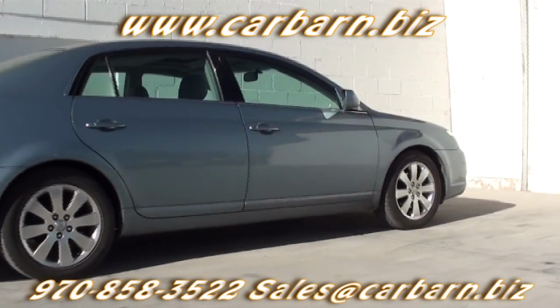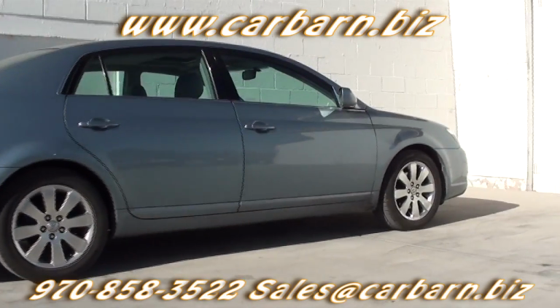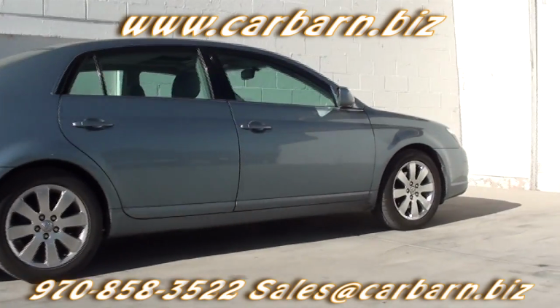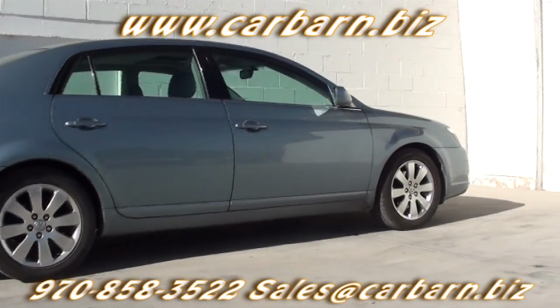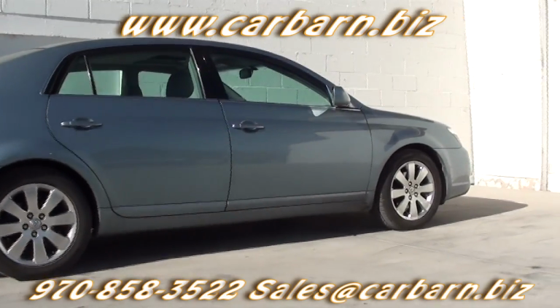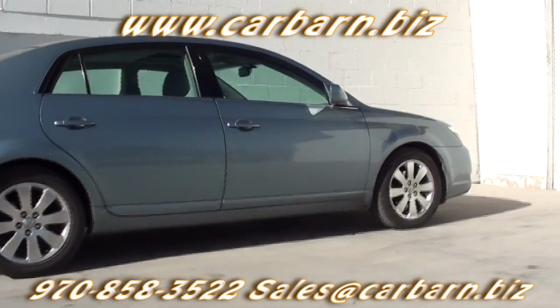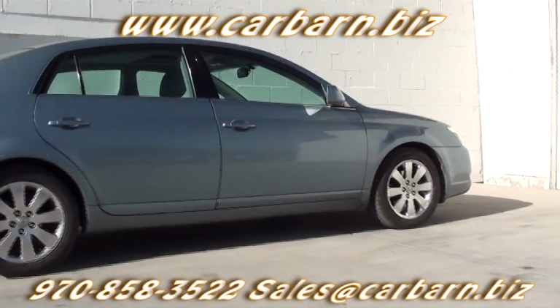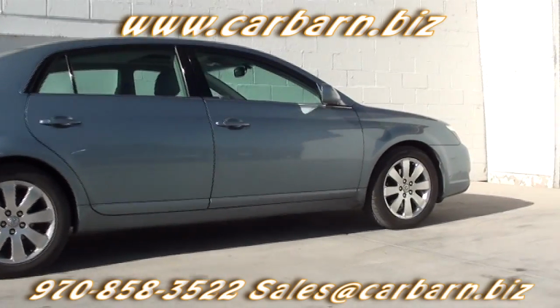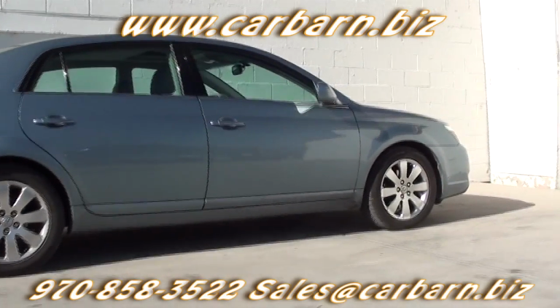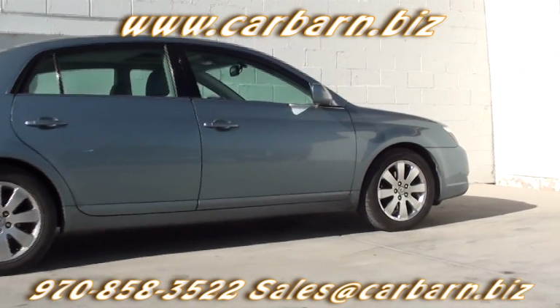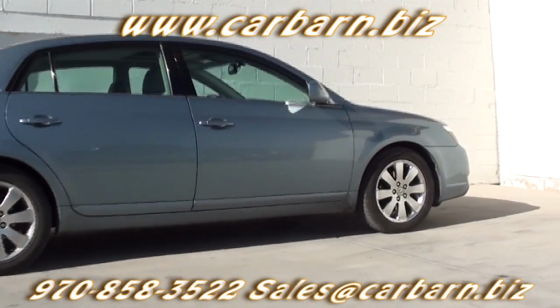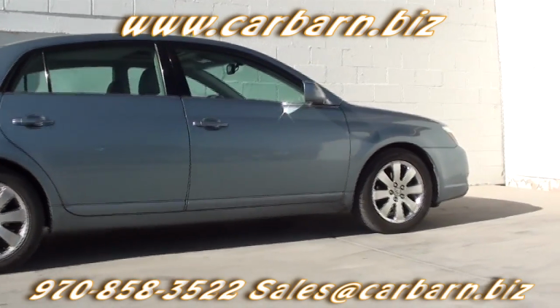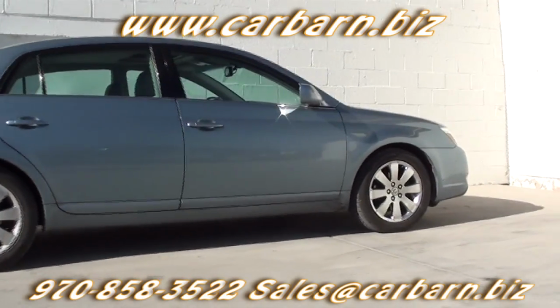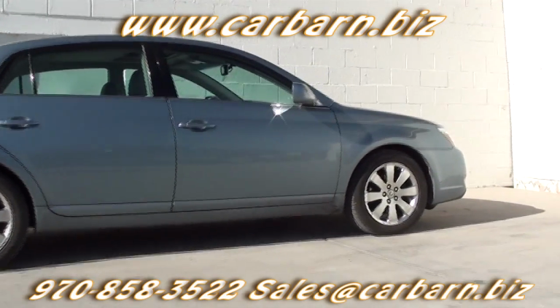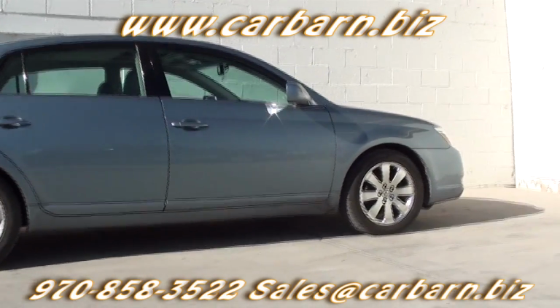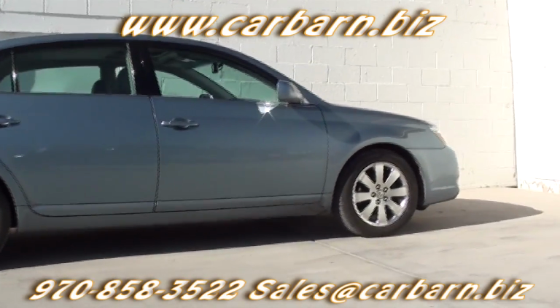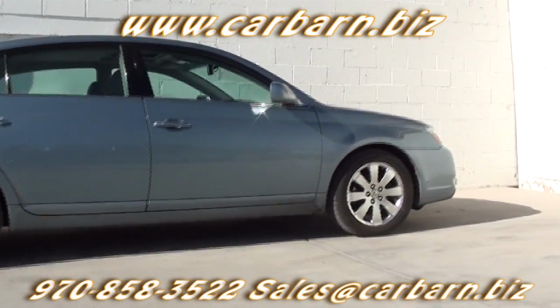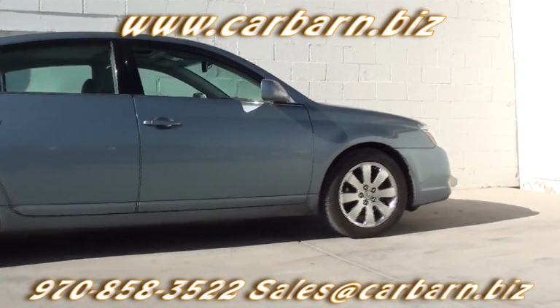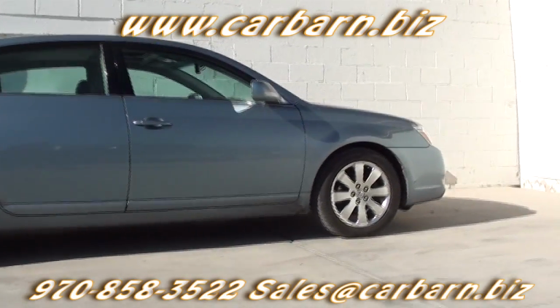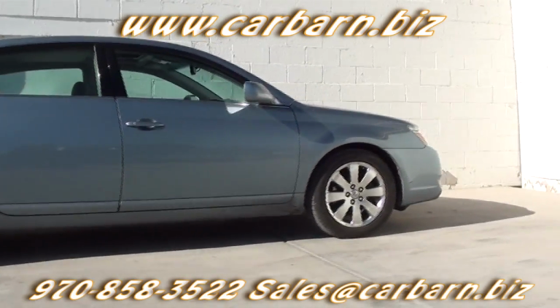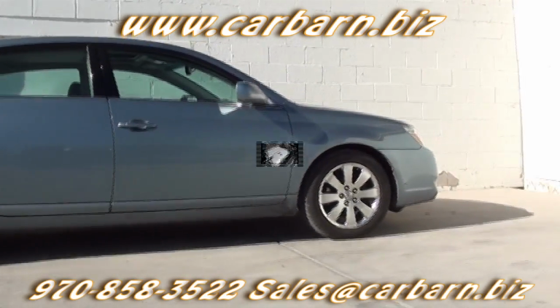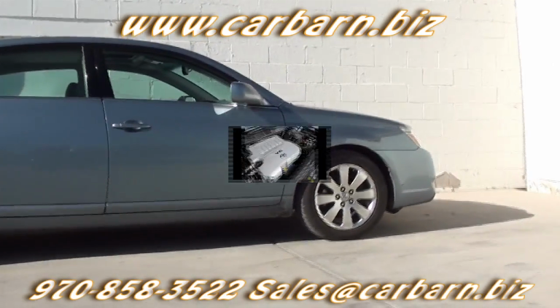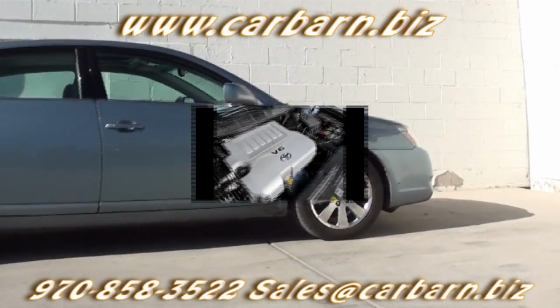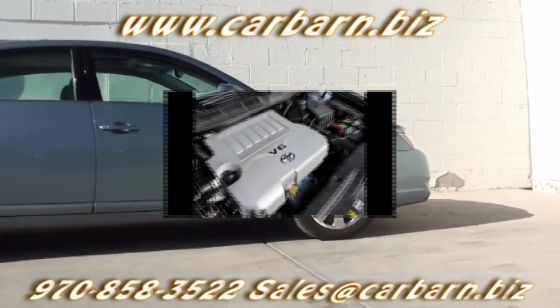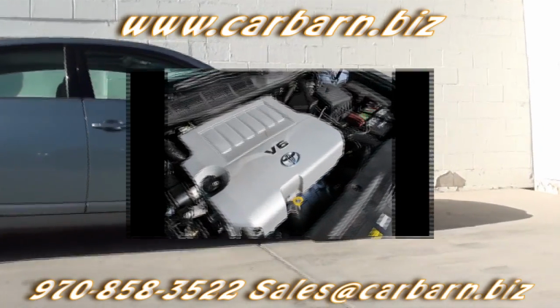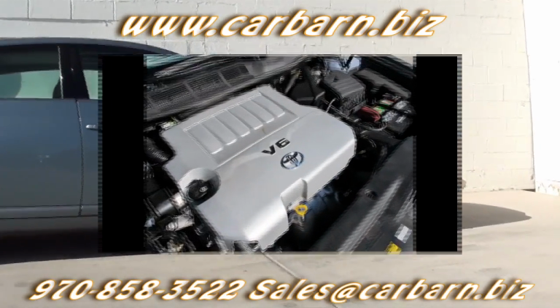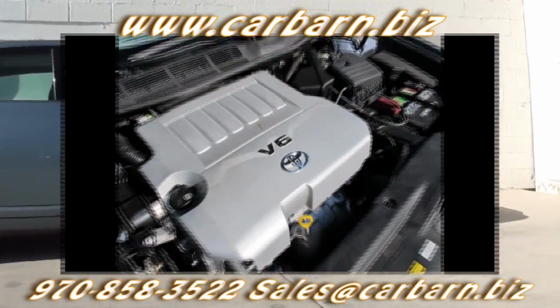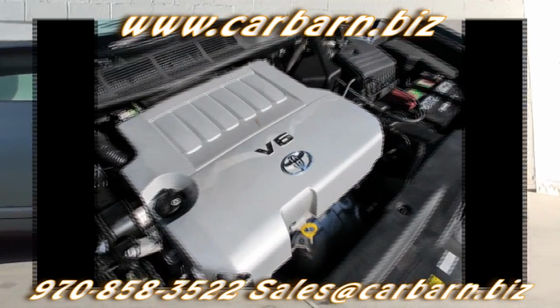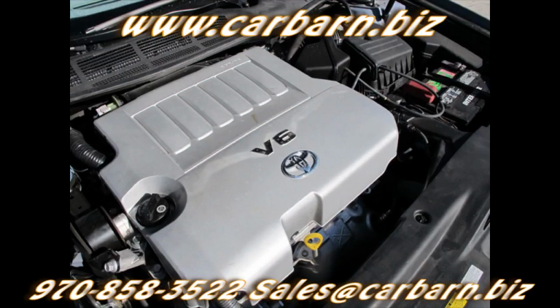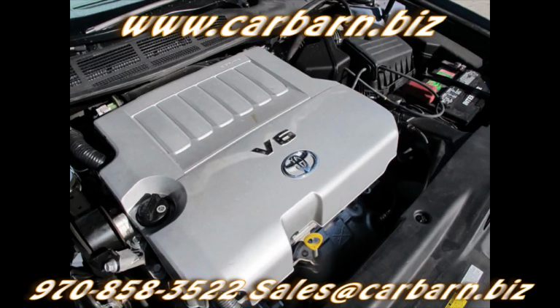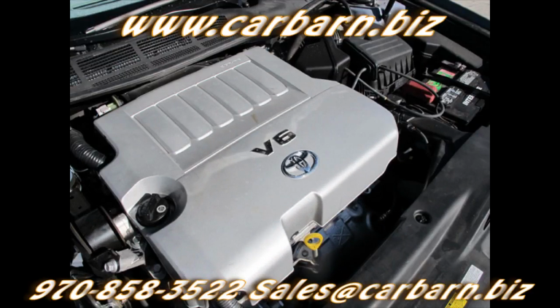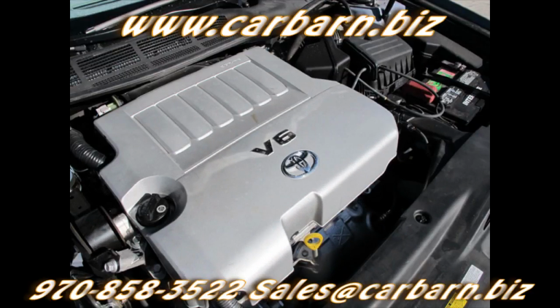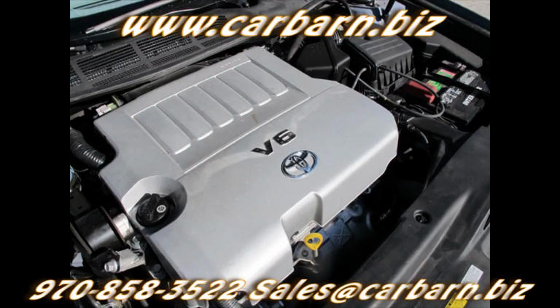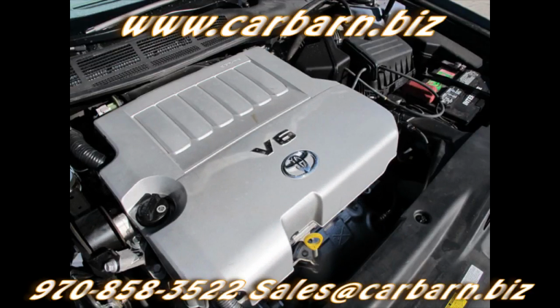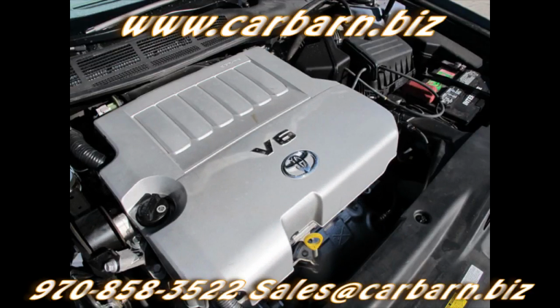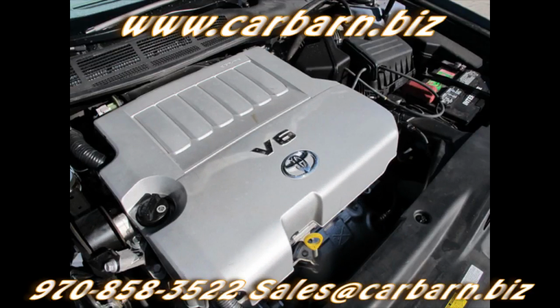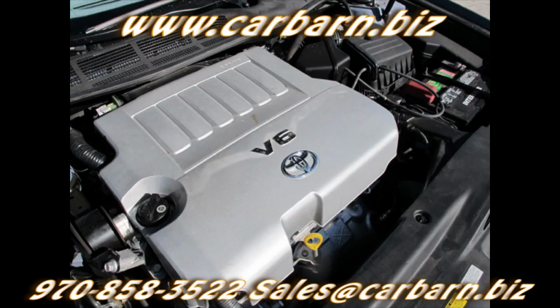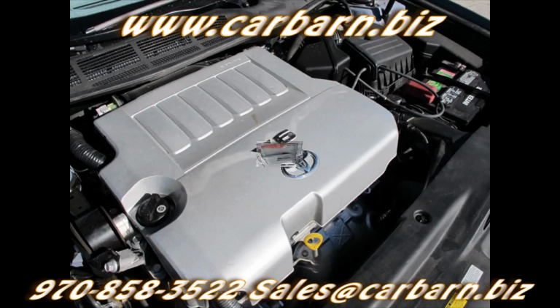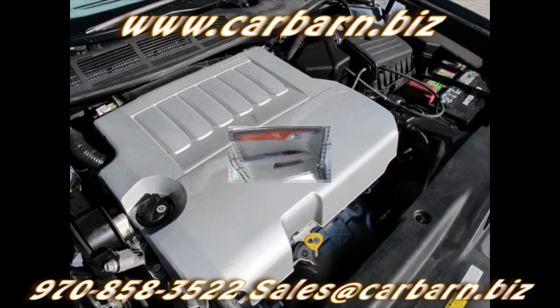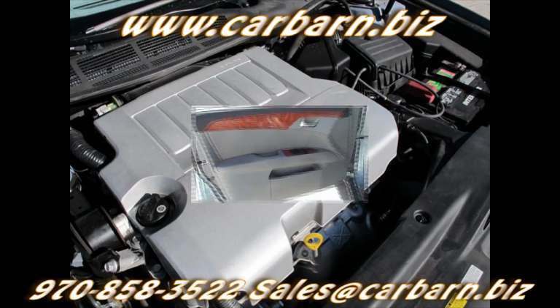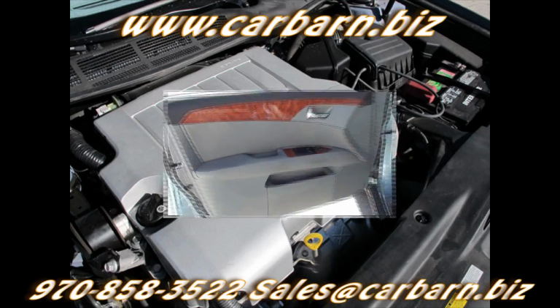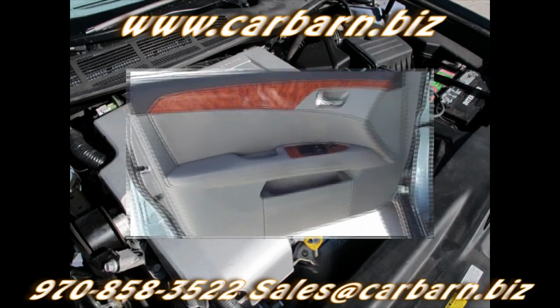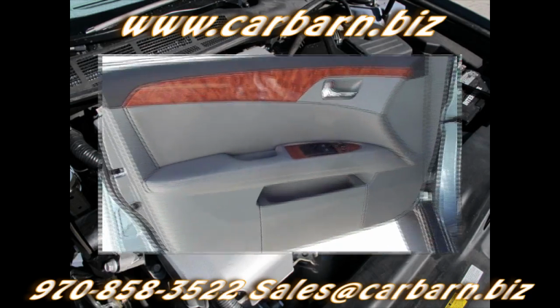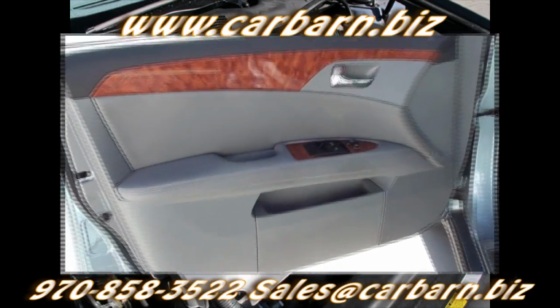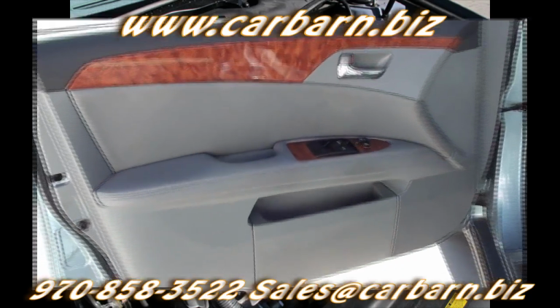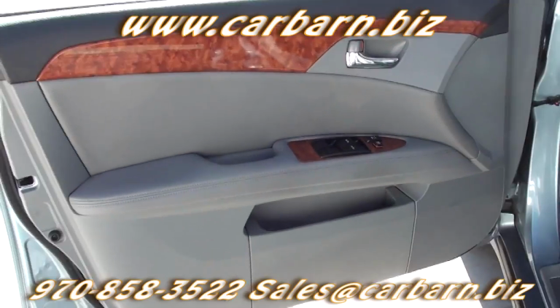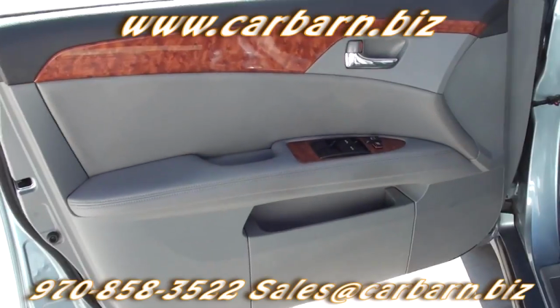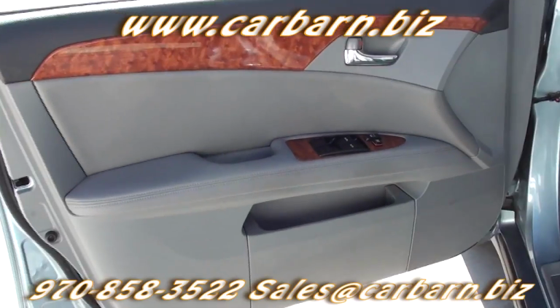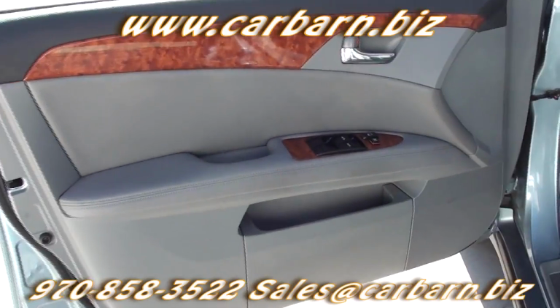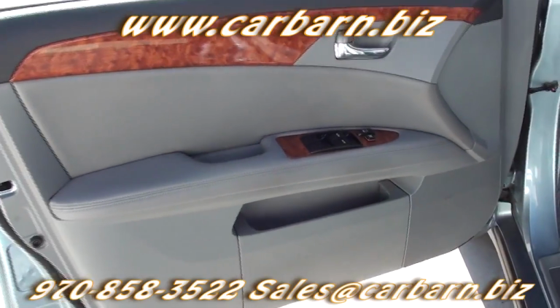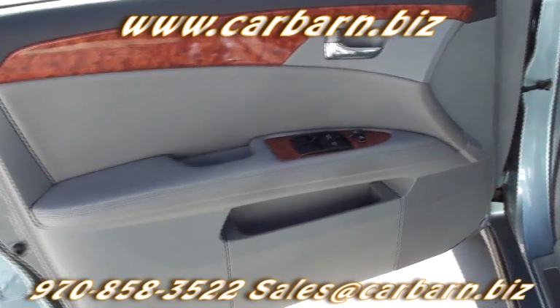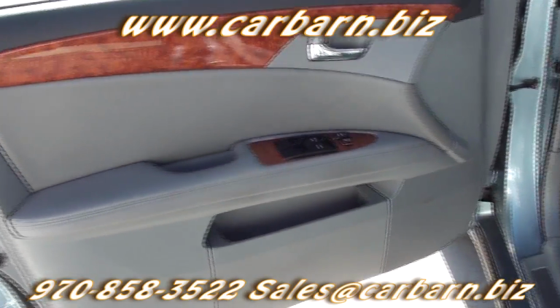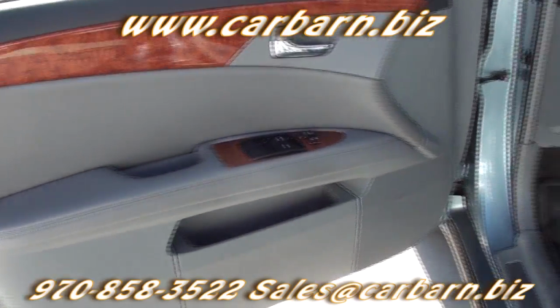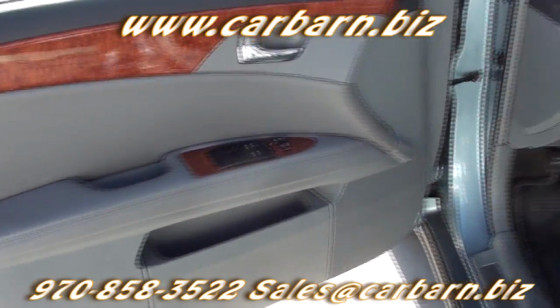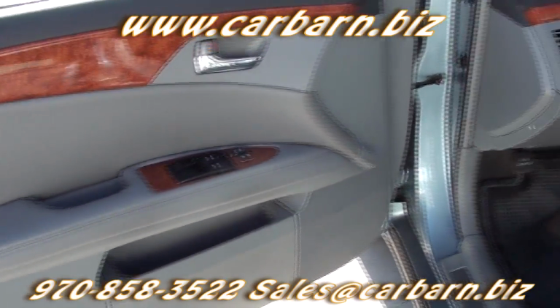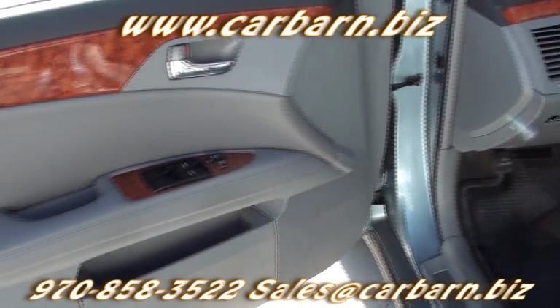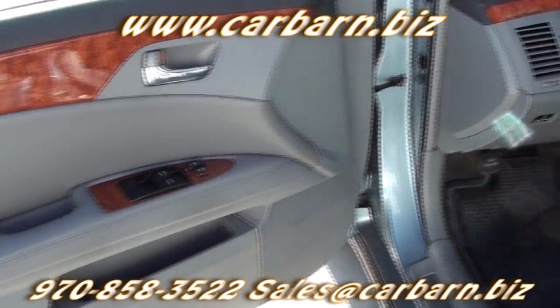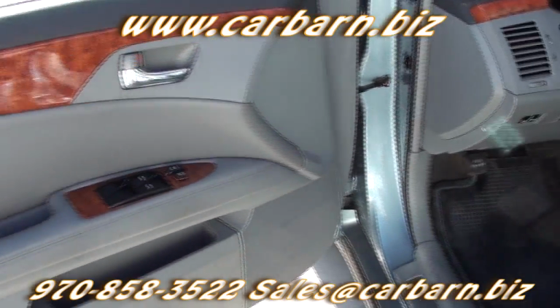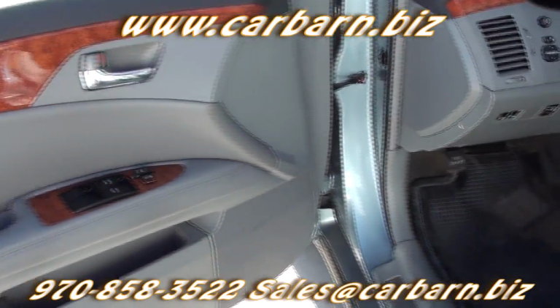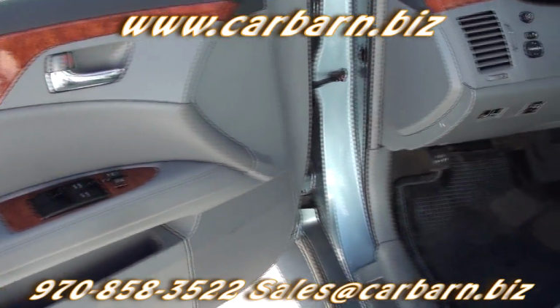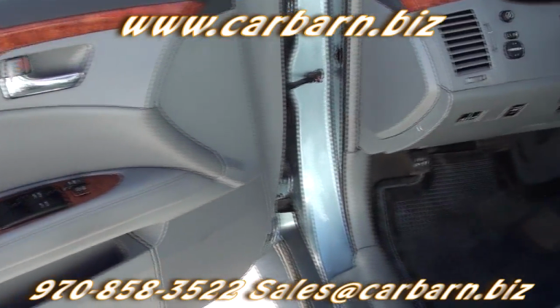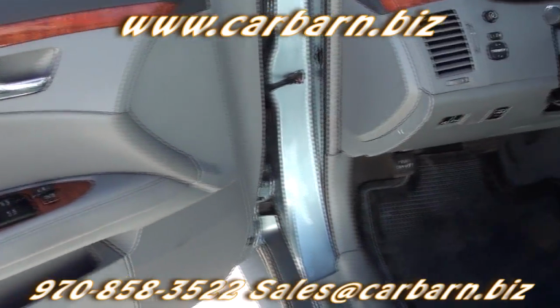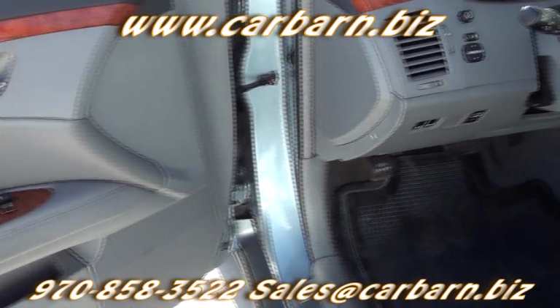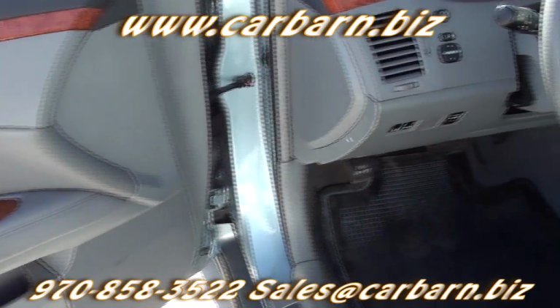This Avalon has a 3.5-liter V6 engine with an automatic transmission and is front-wheel drive.